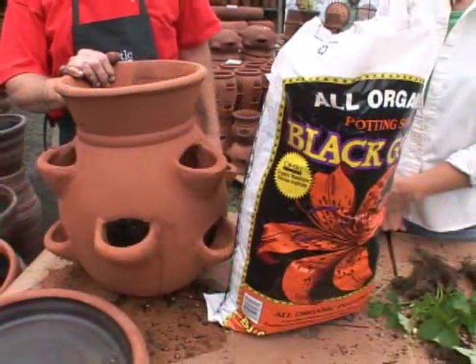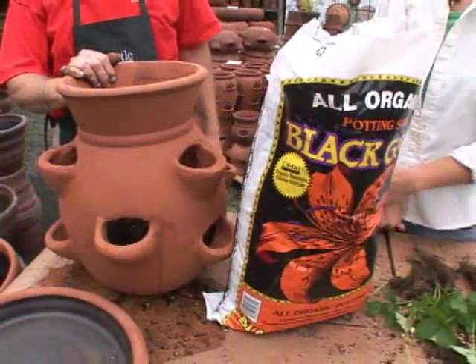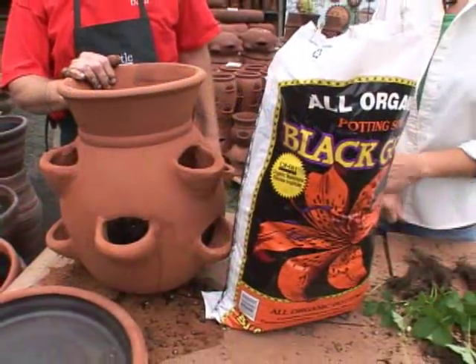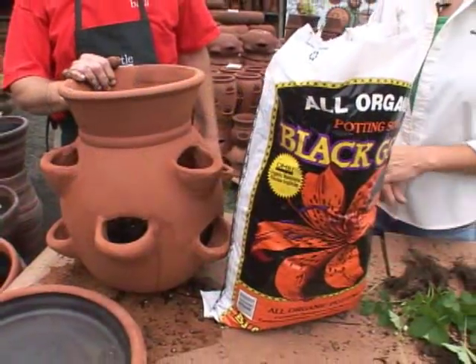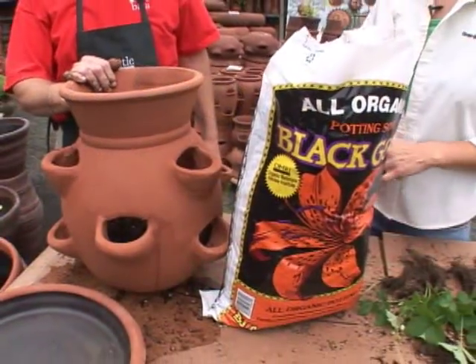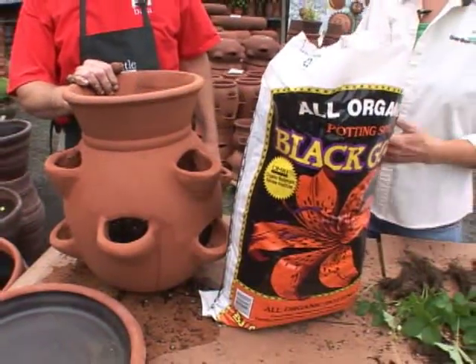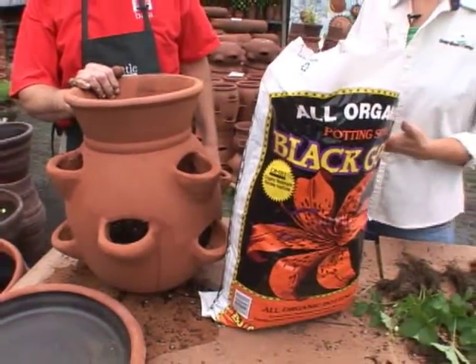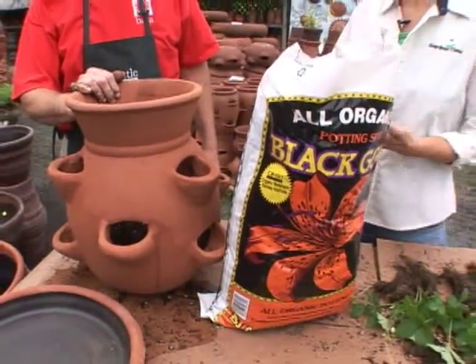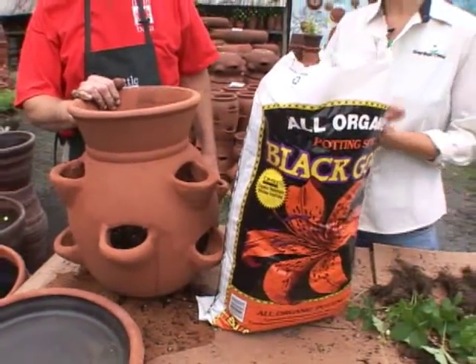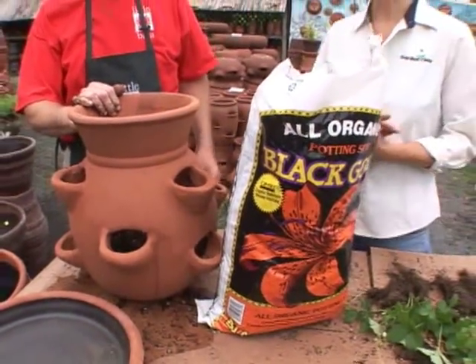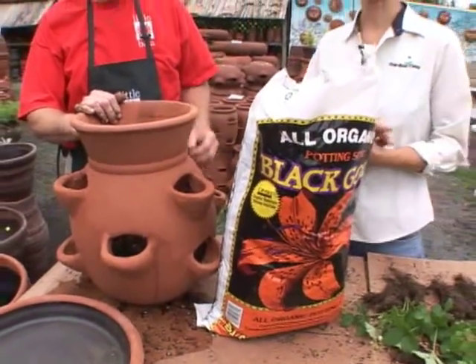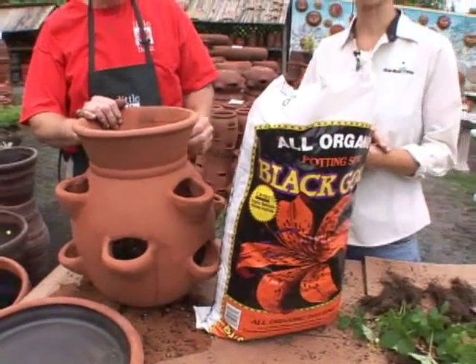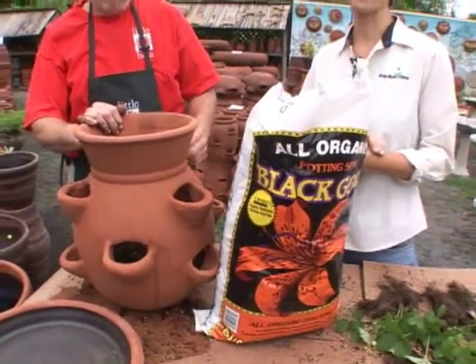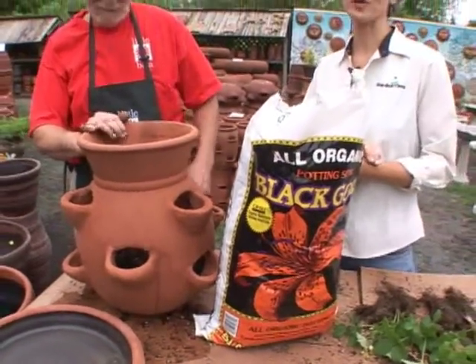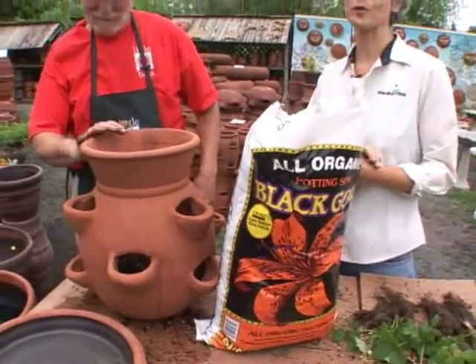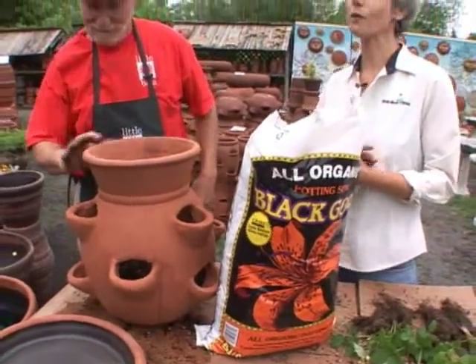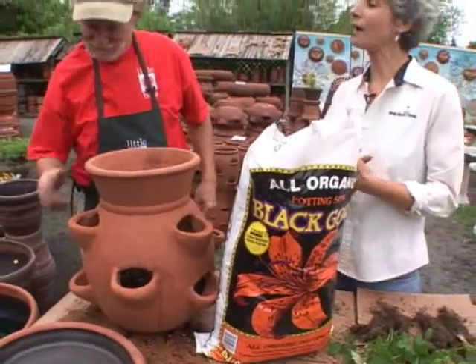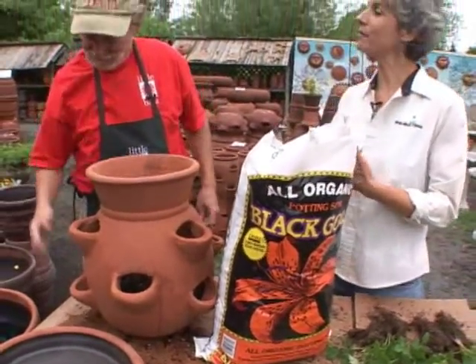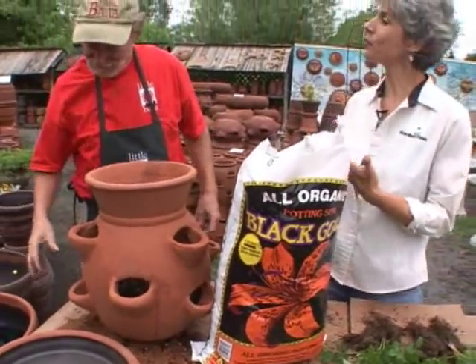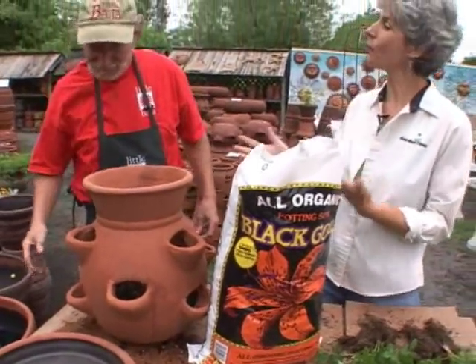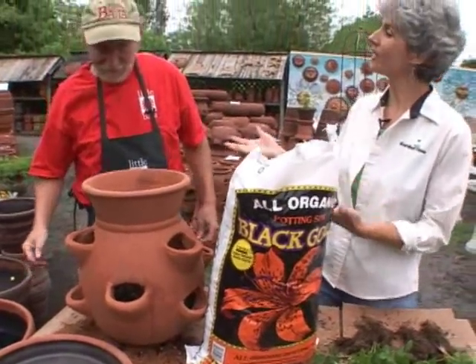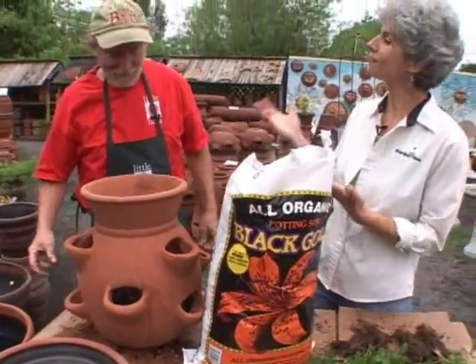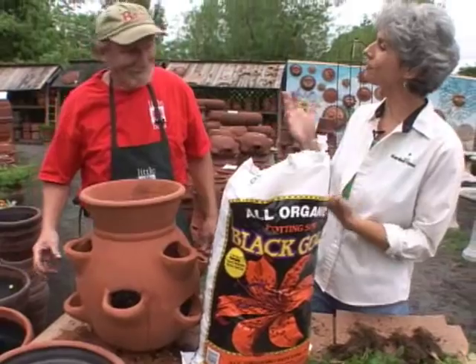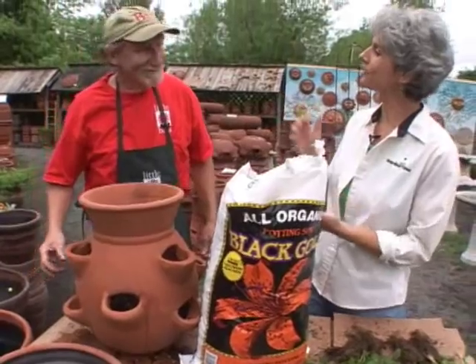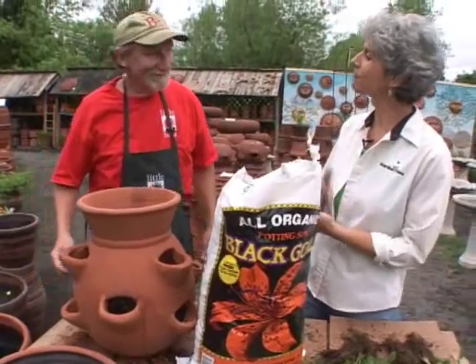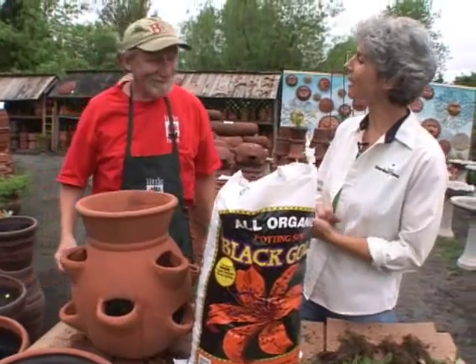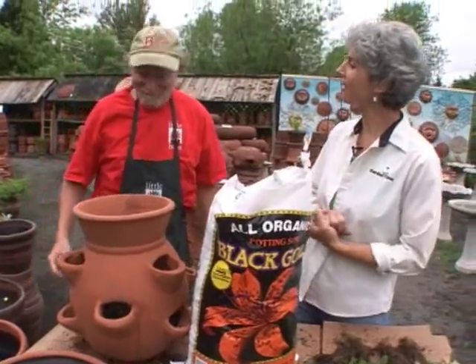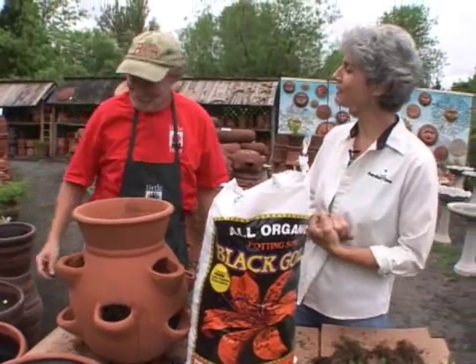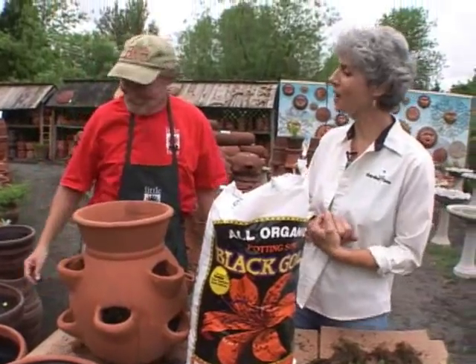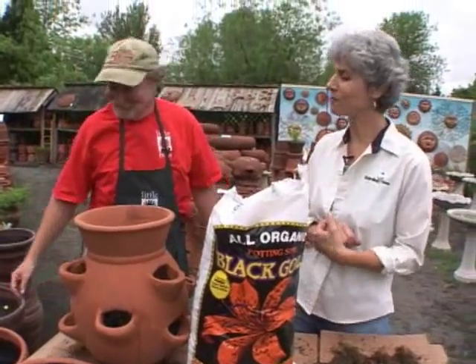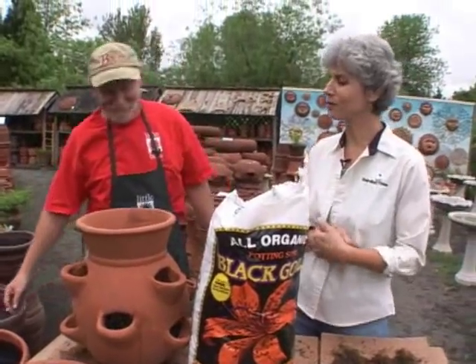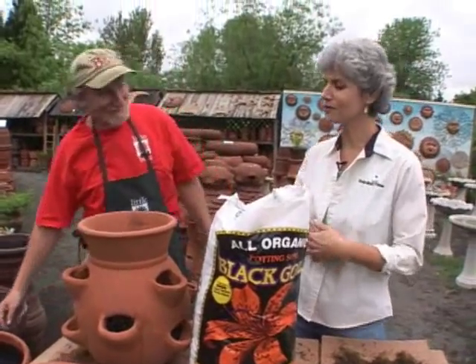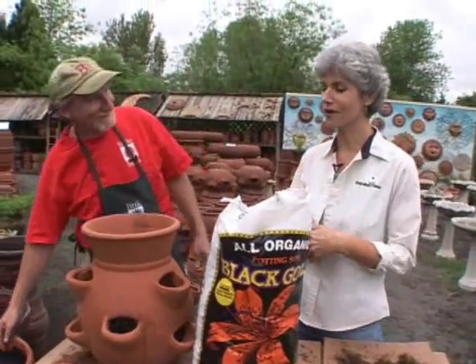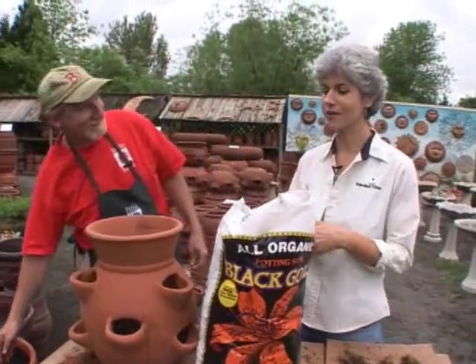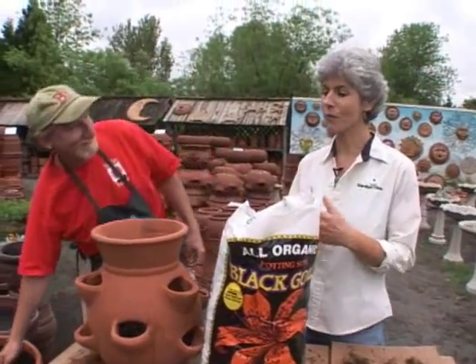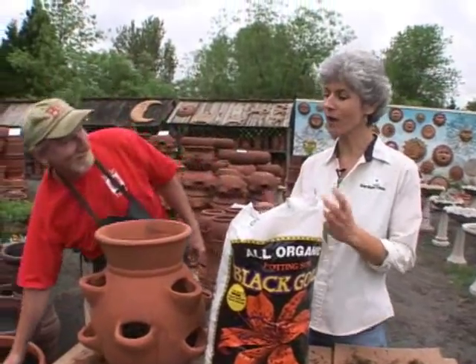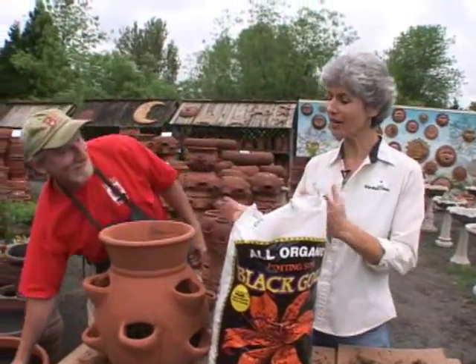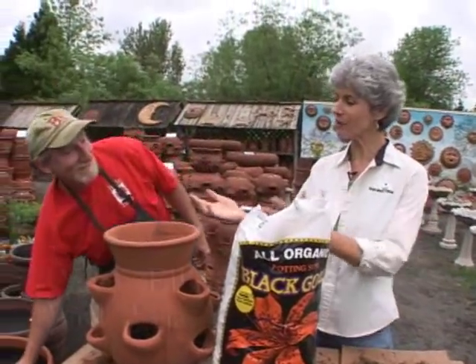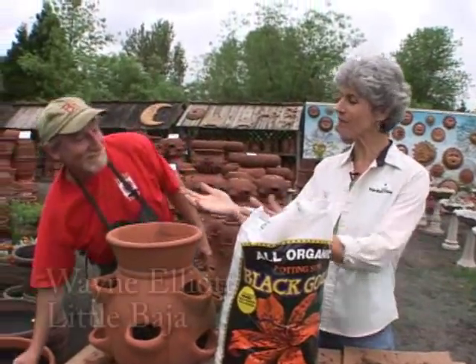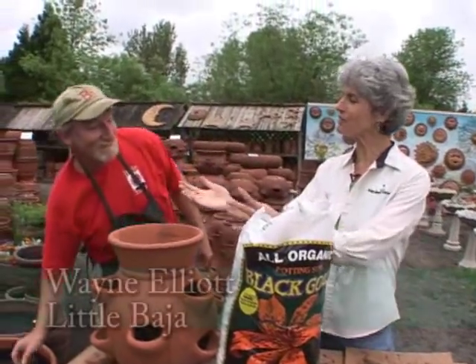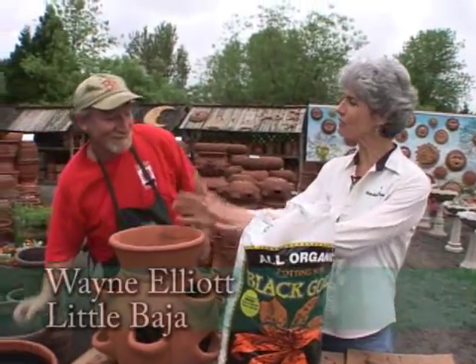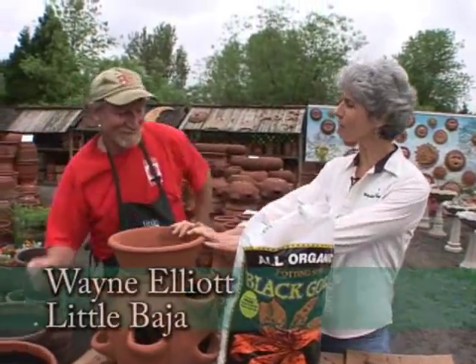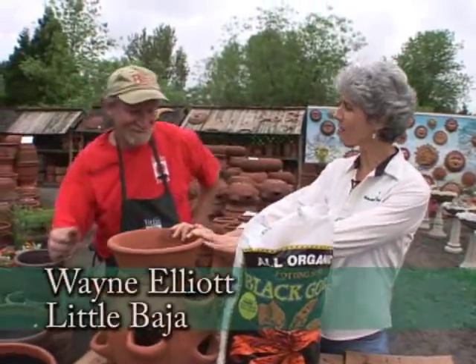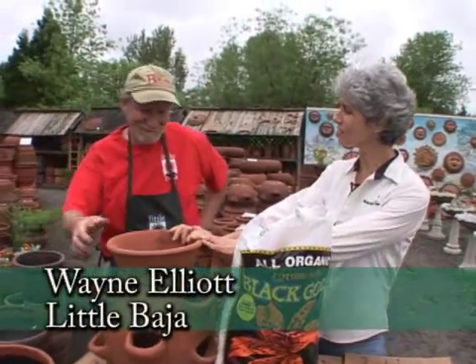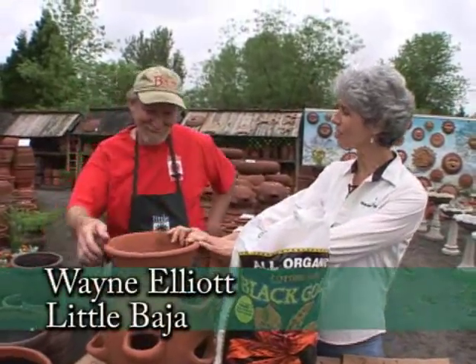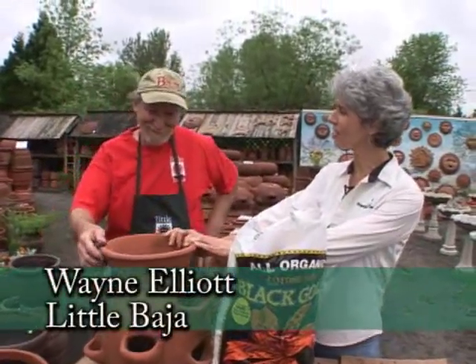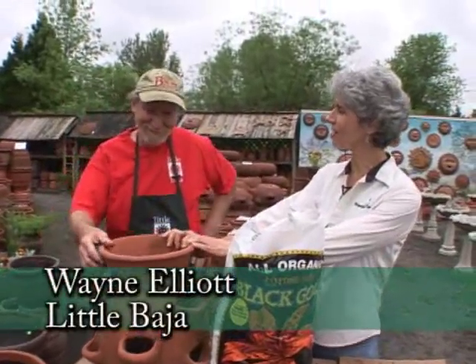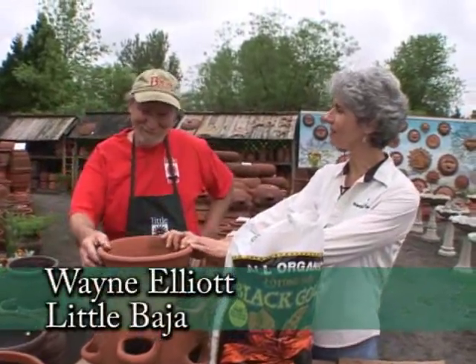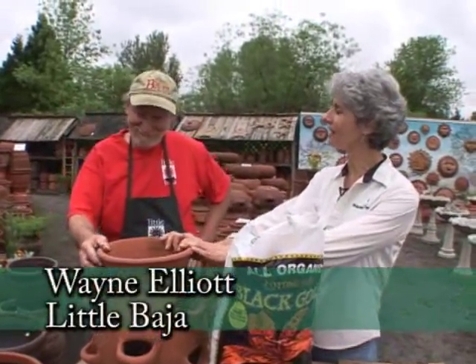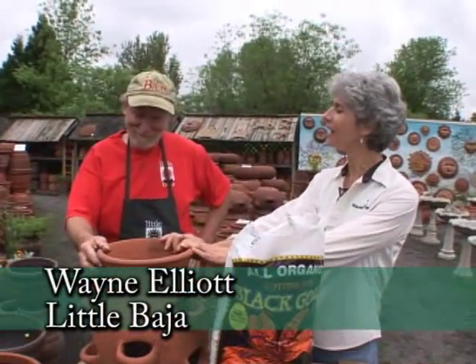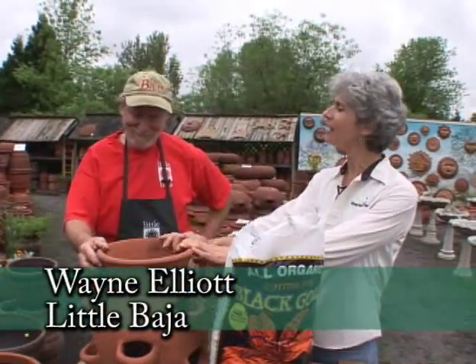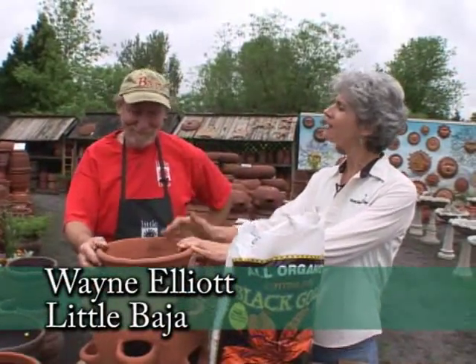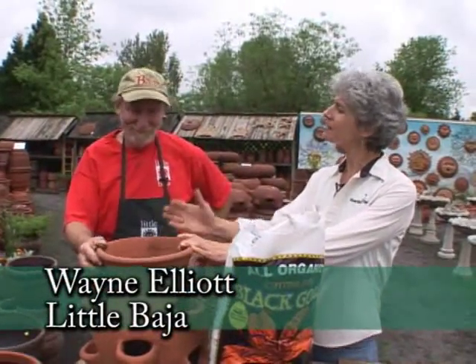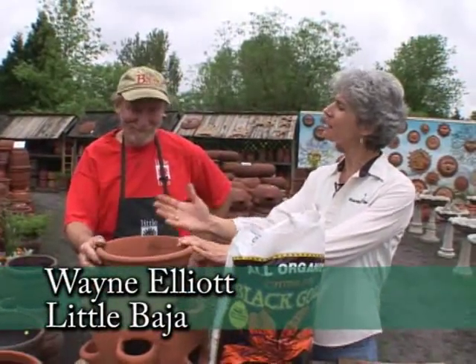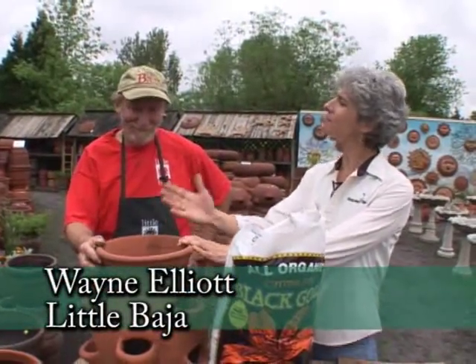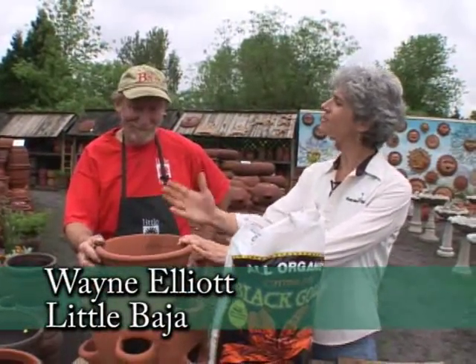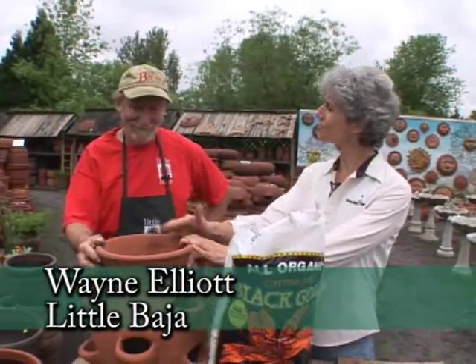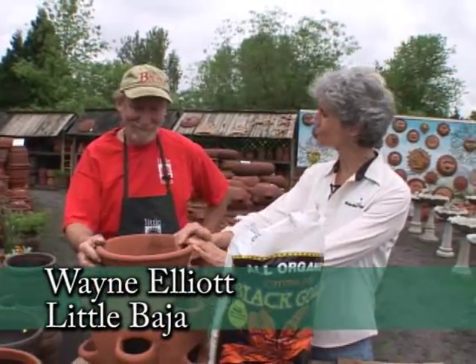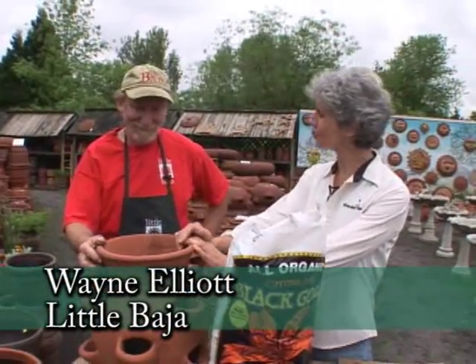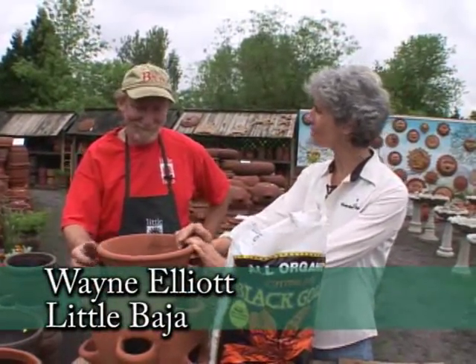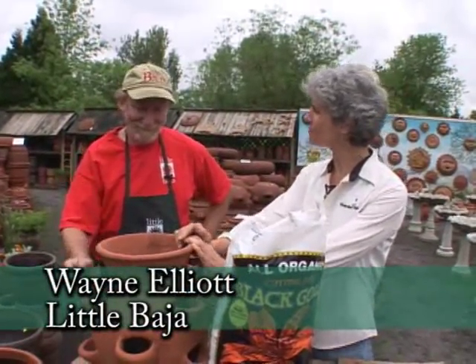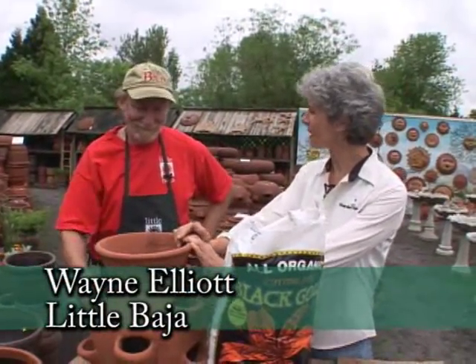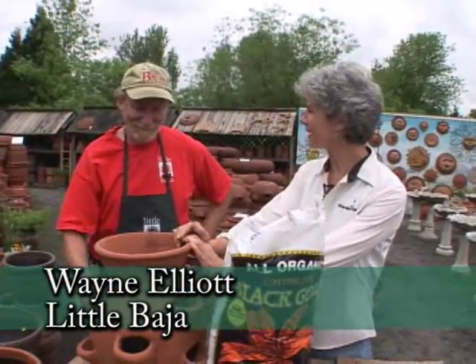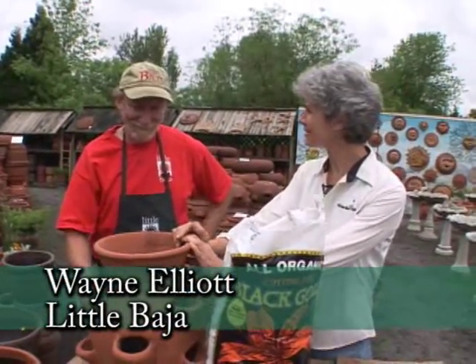We have a great project for you. I'm with Wayne from Little Baja on Hall Boulevard. Wayne, we have a strawberry jar here and sometimes these are tricky to plant.